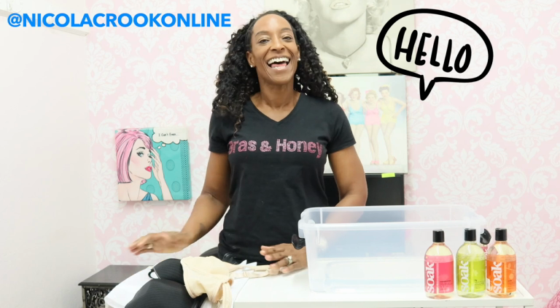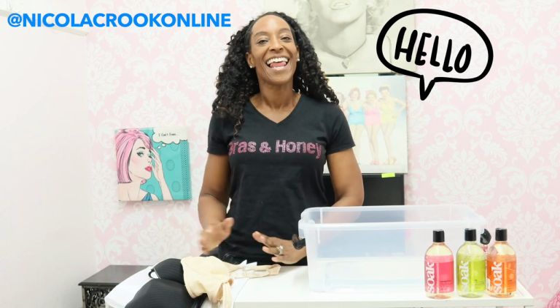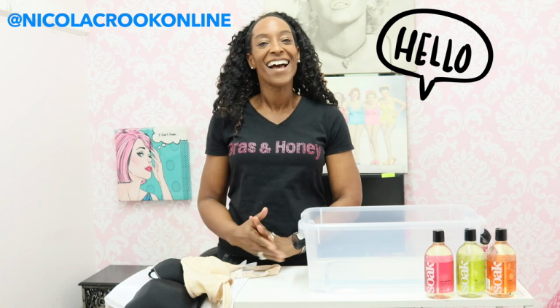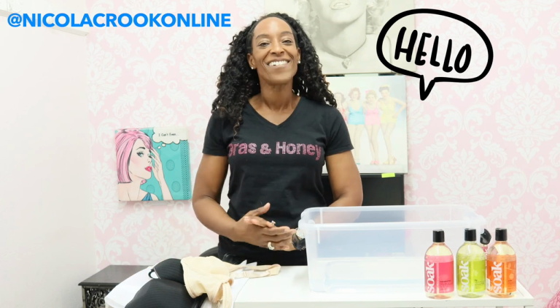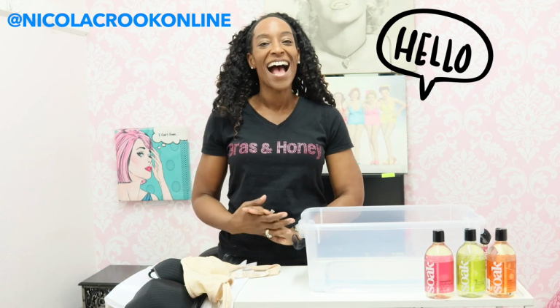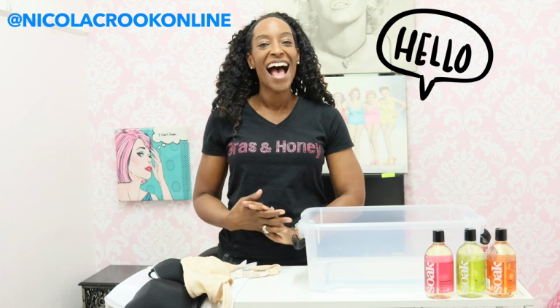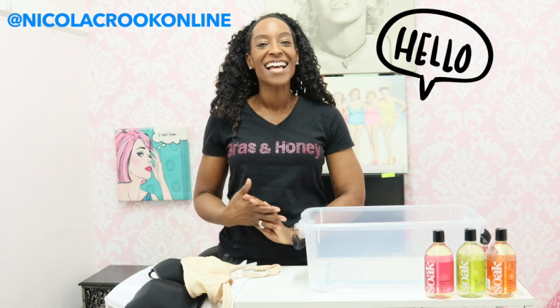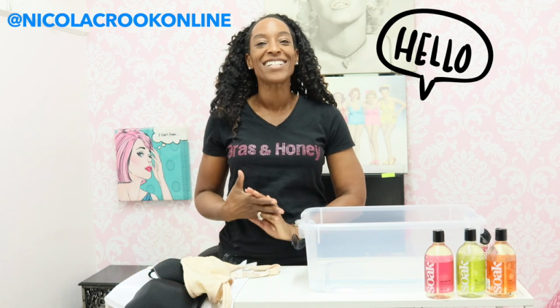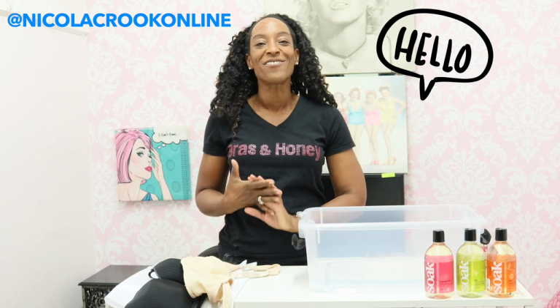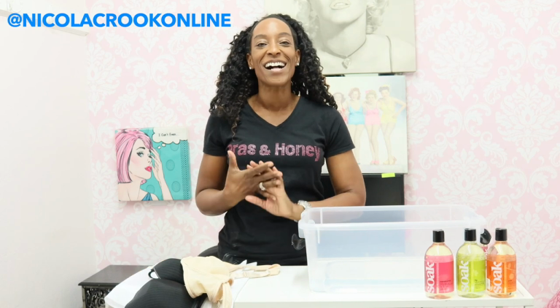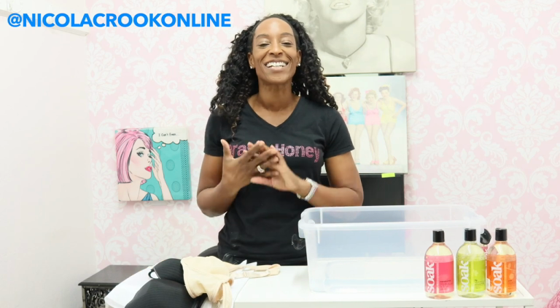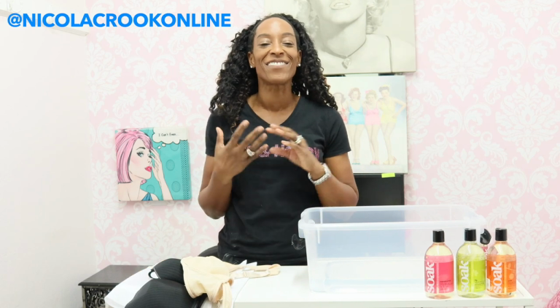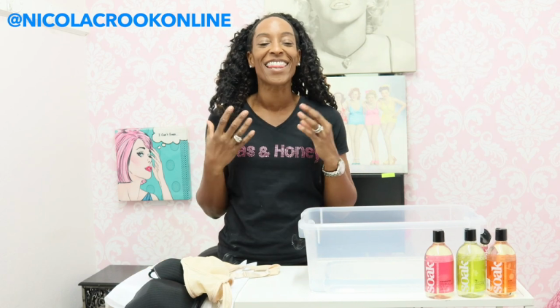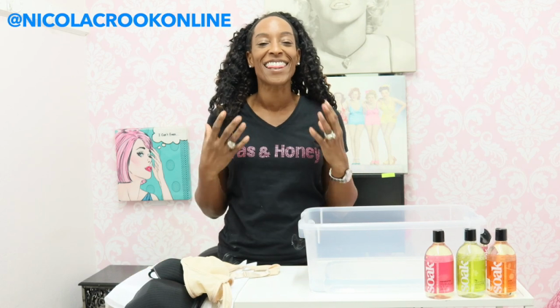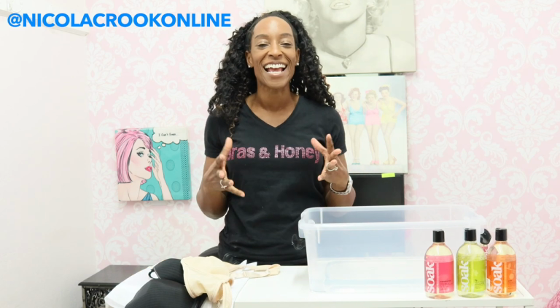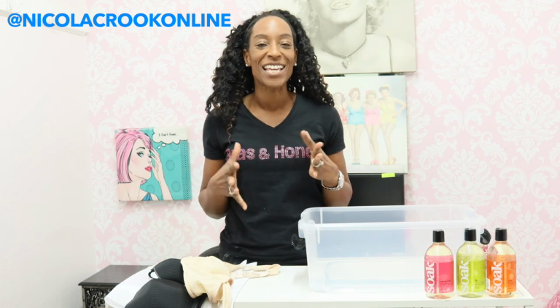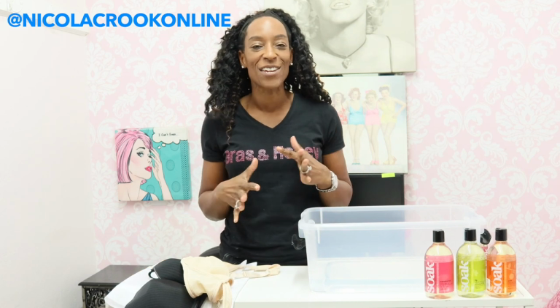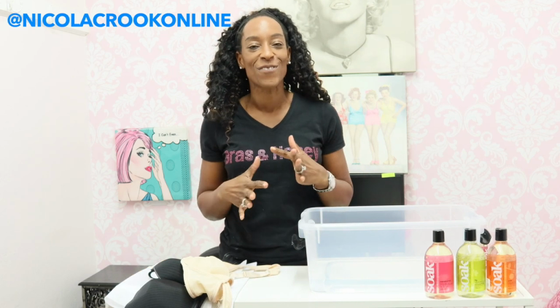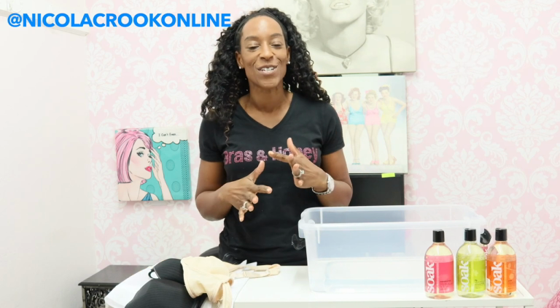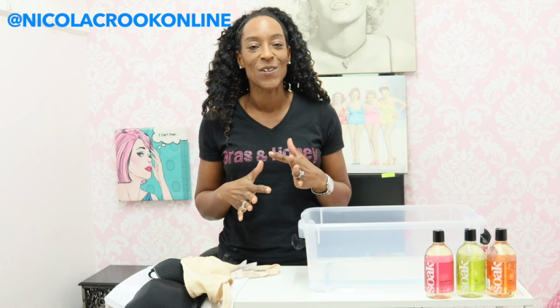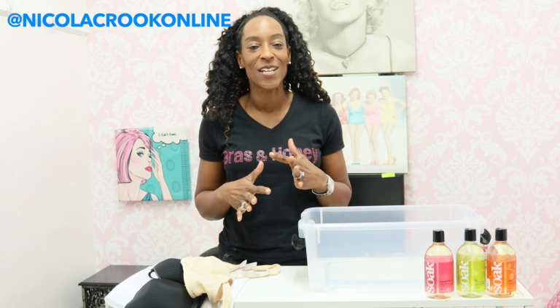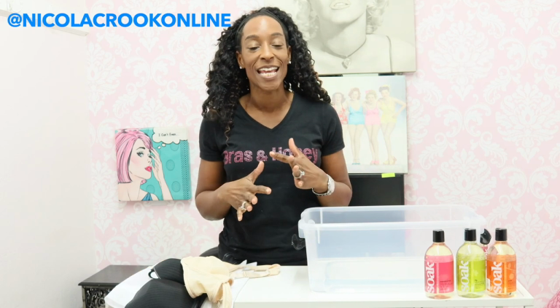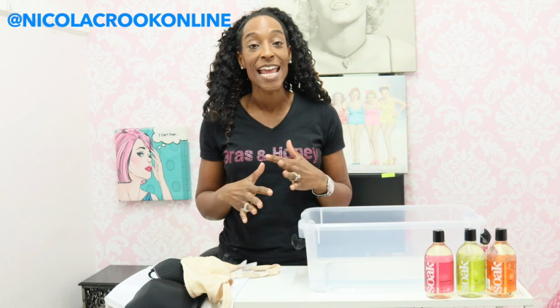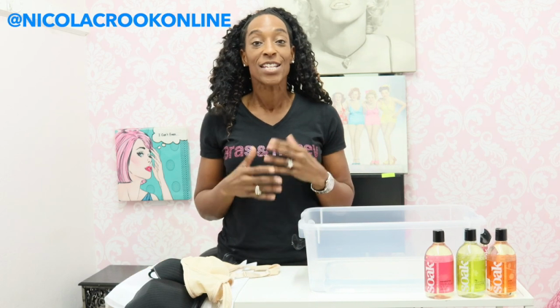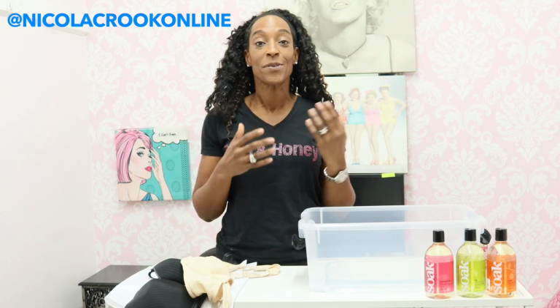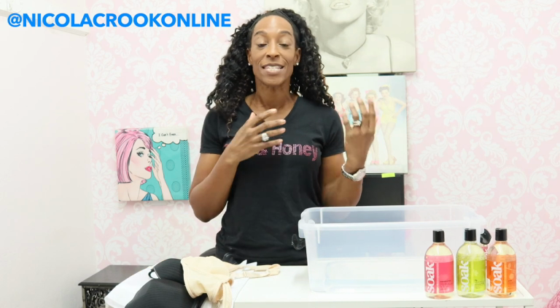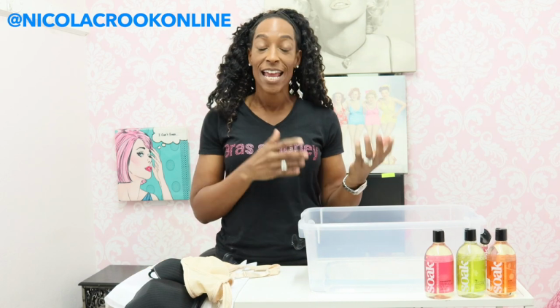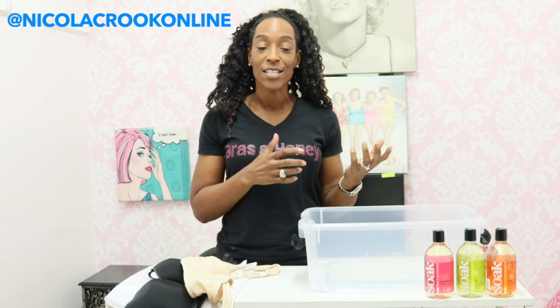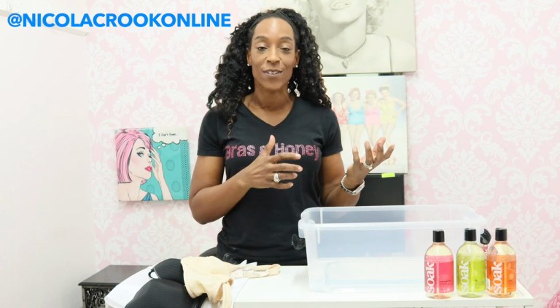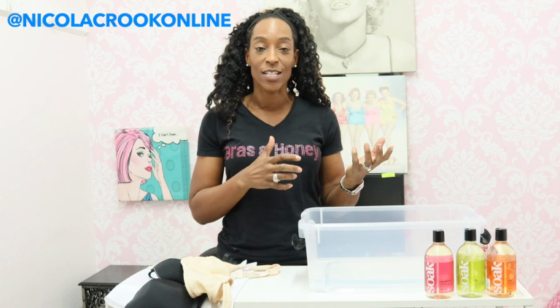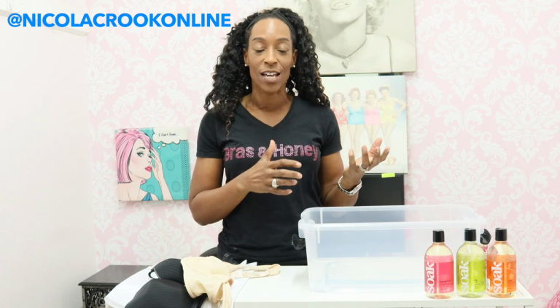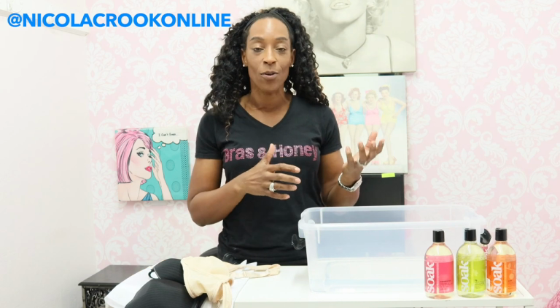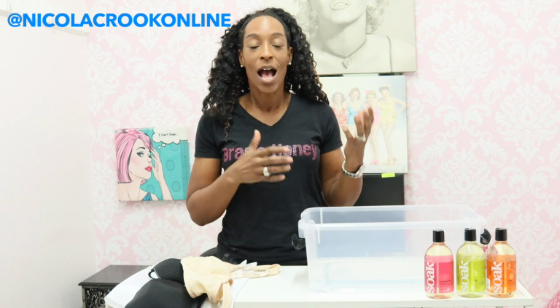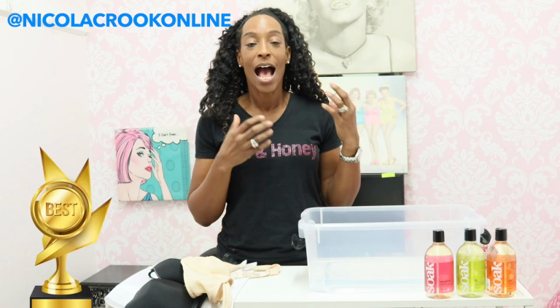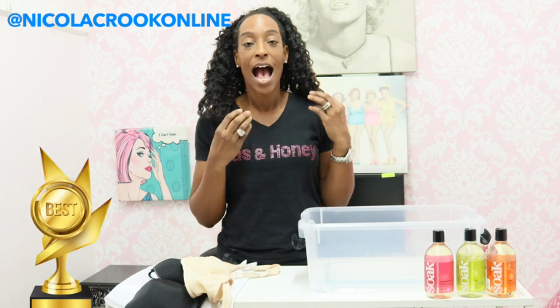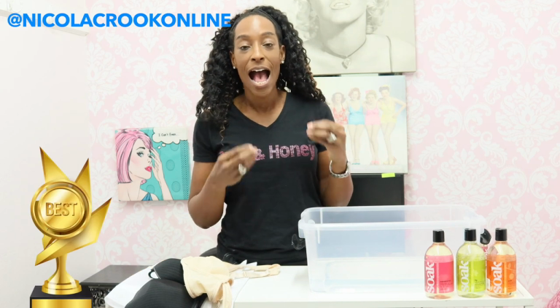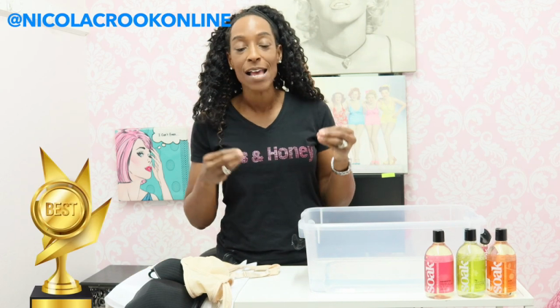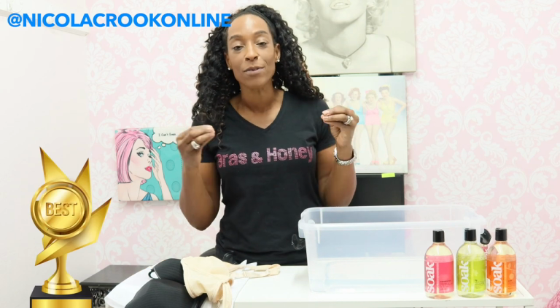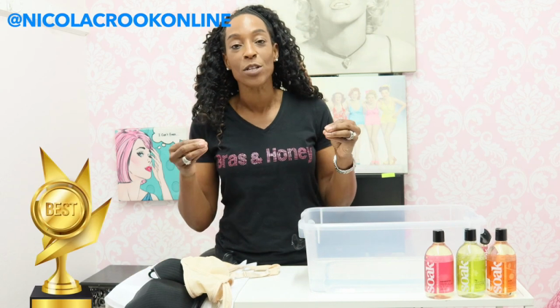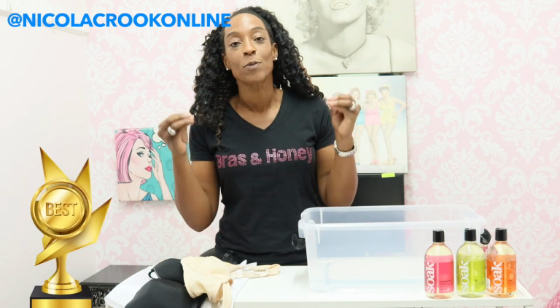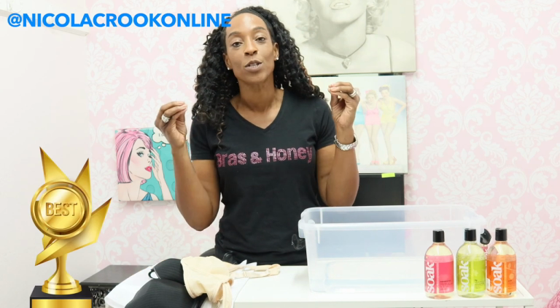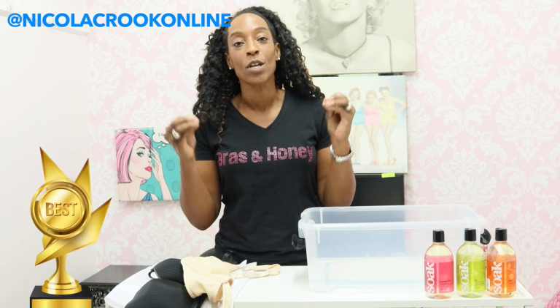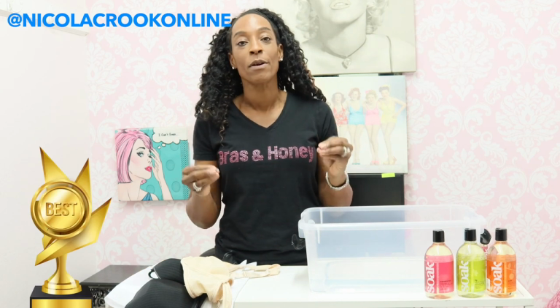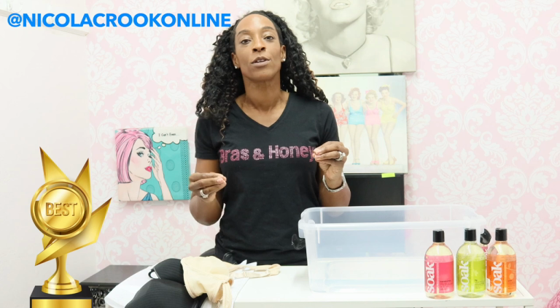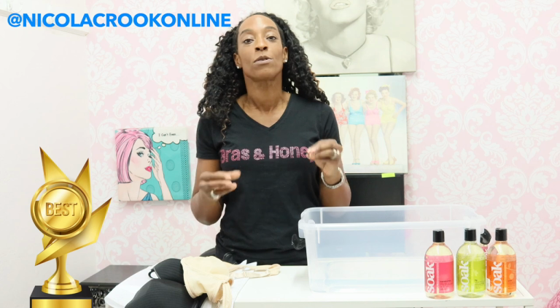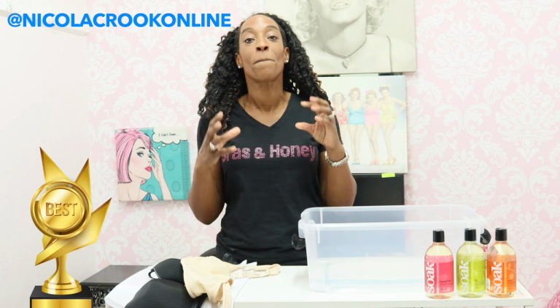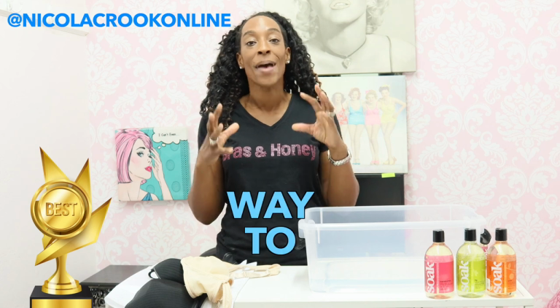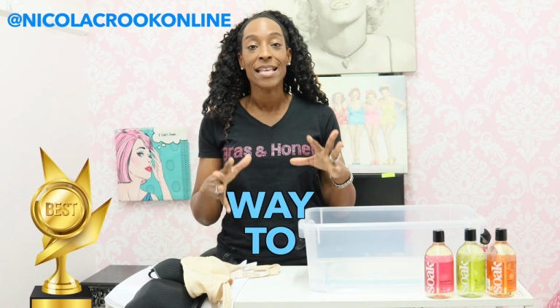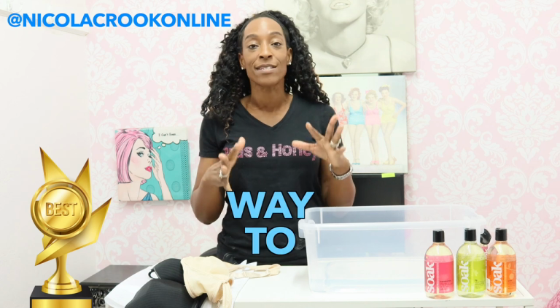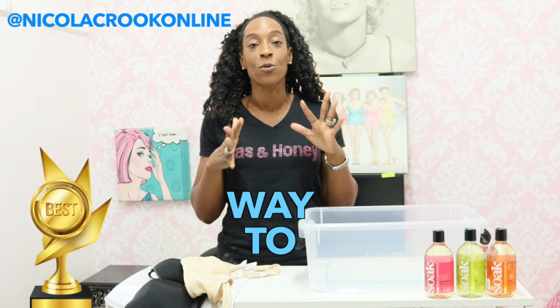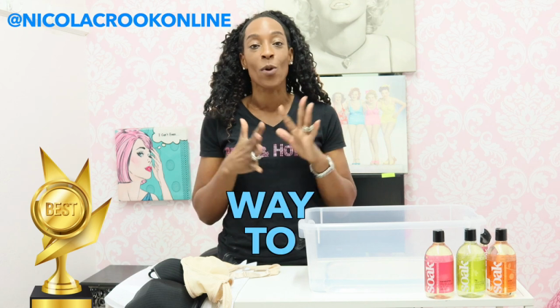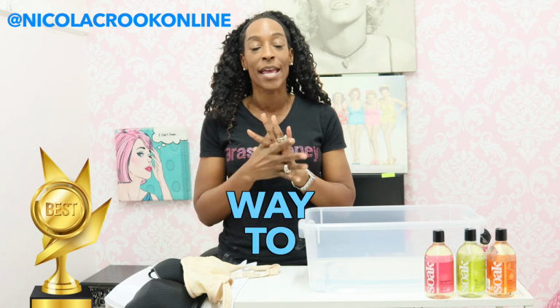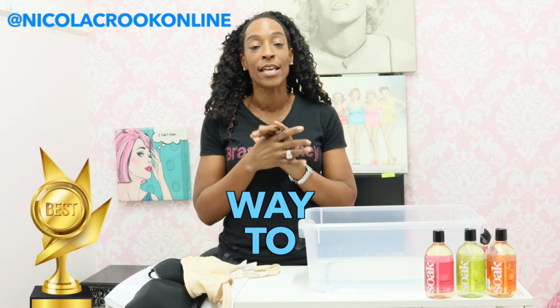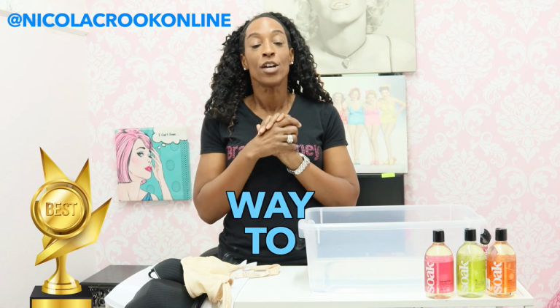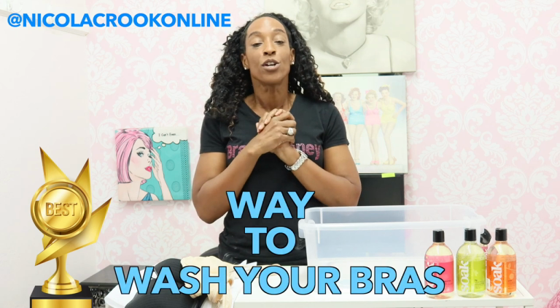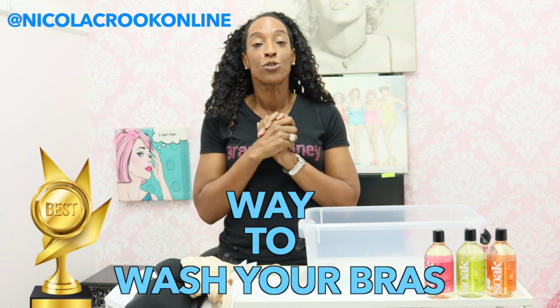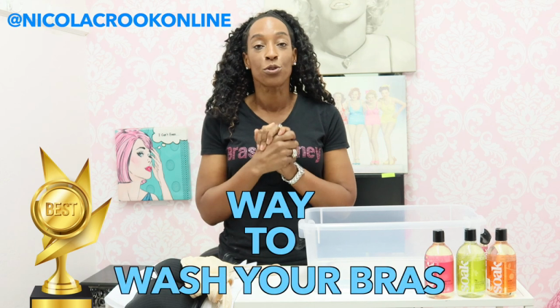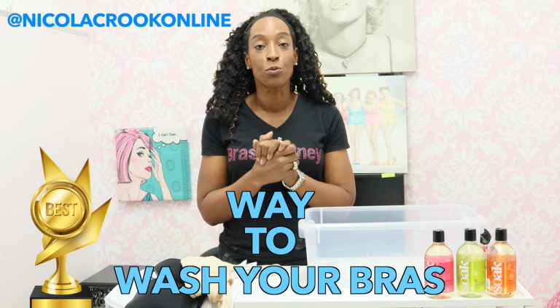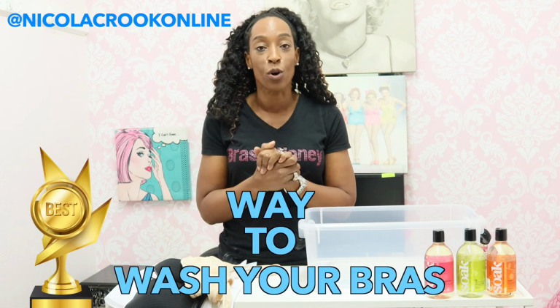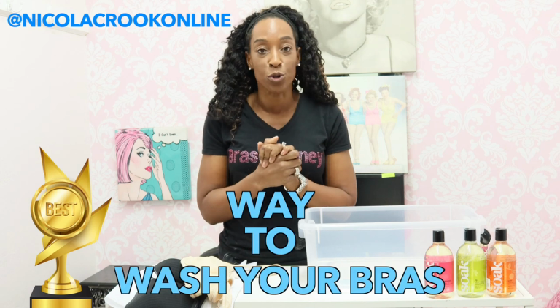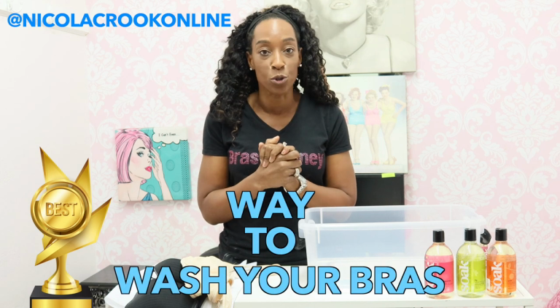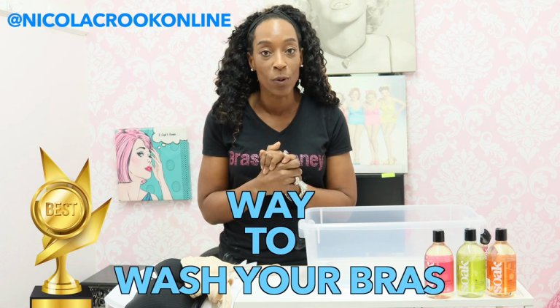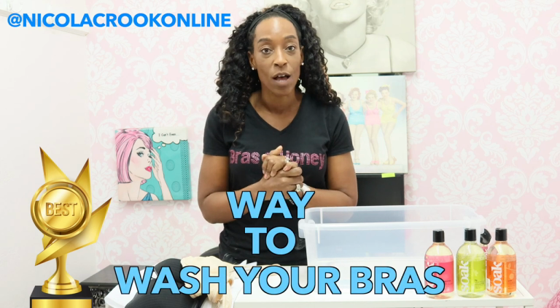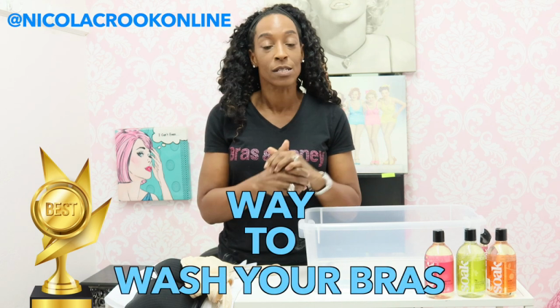Hello and welcome. Thank you for tuning in. So in today's video, I am going to be showing you the best way to wash your bras.